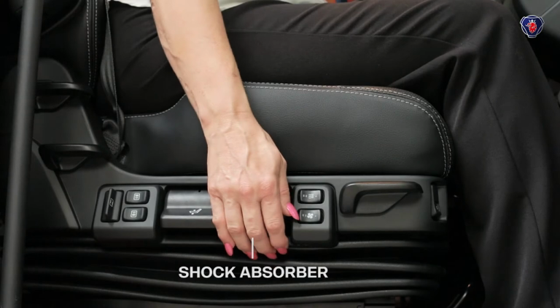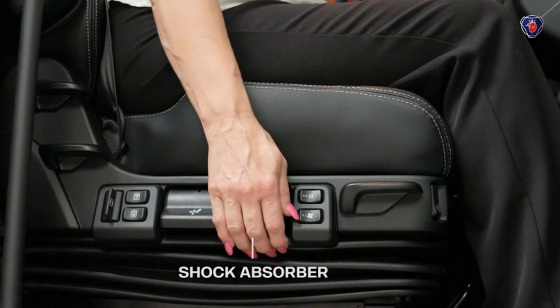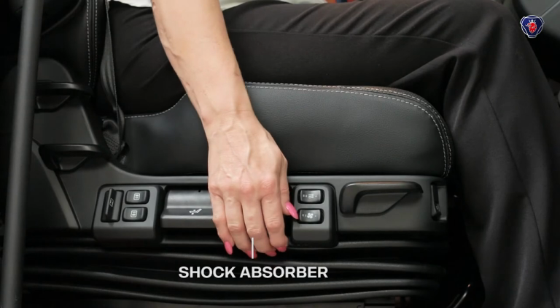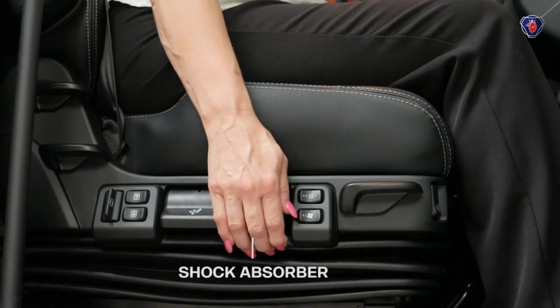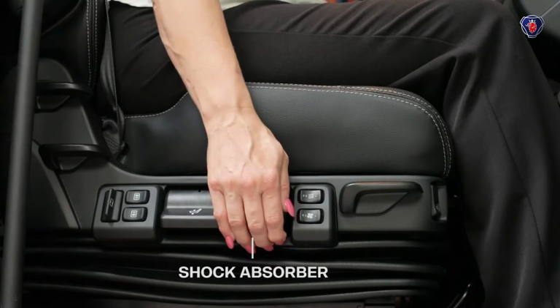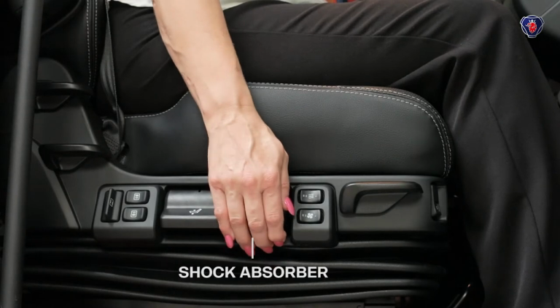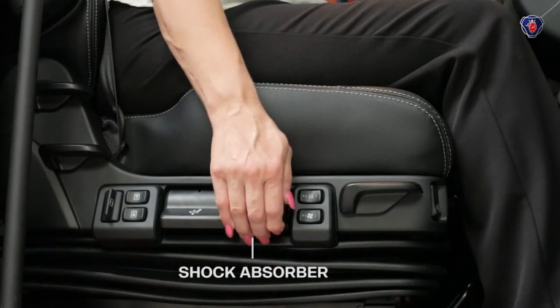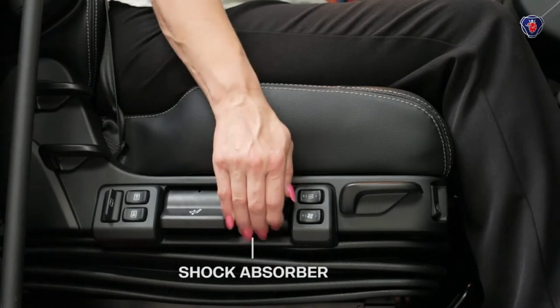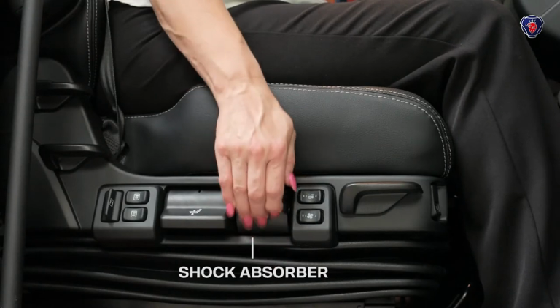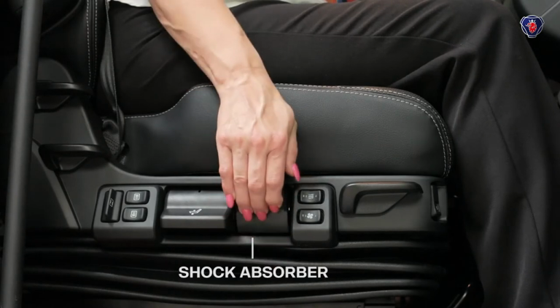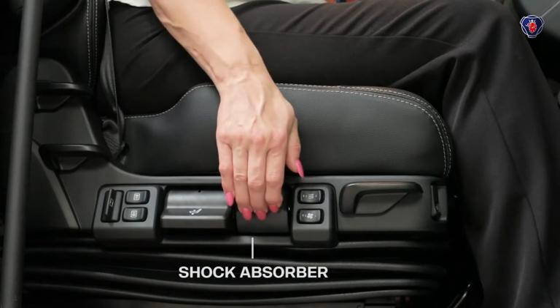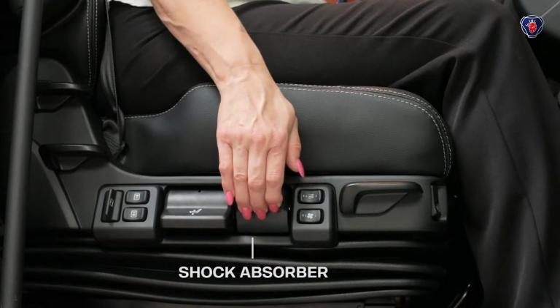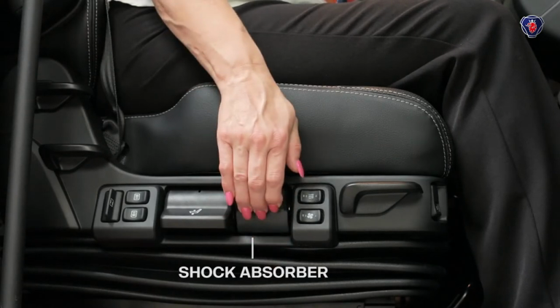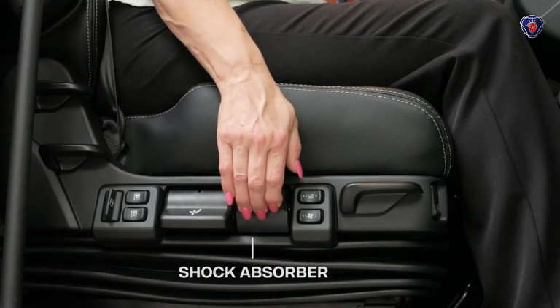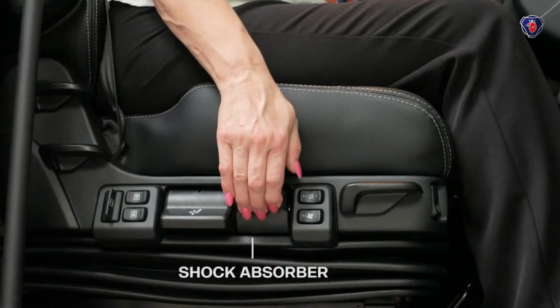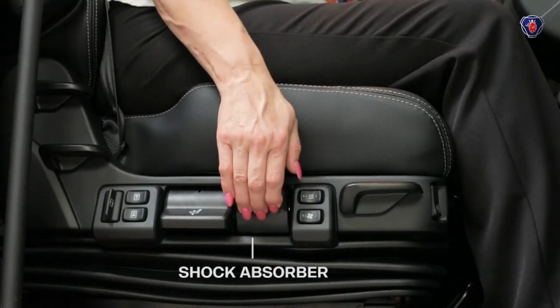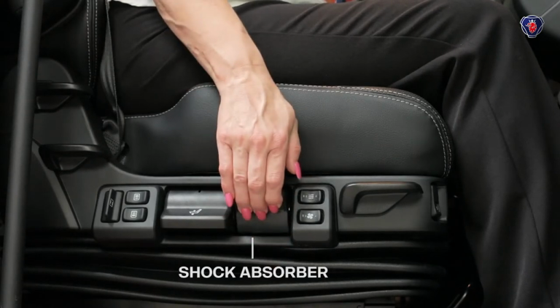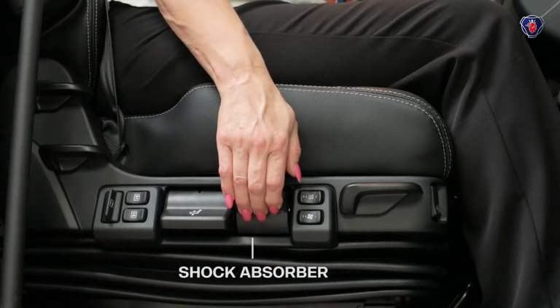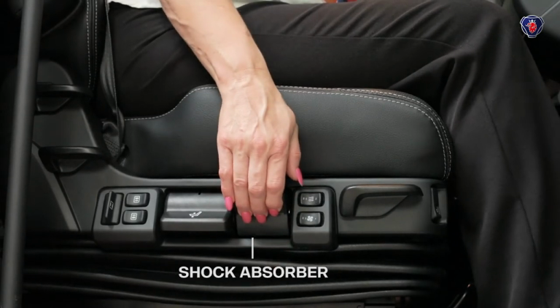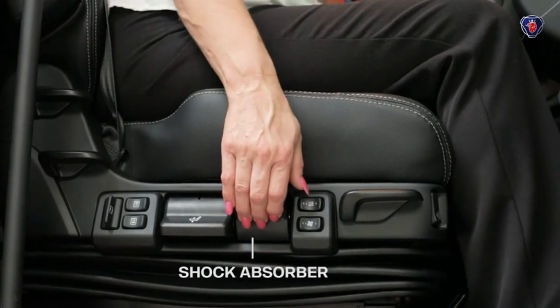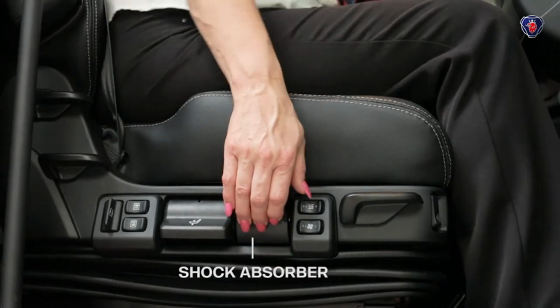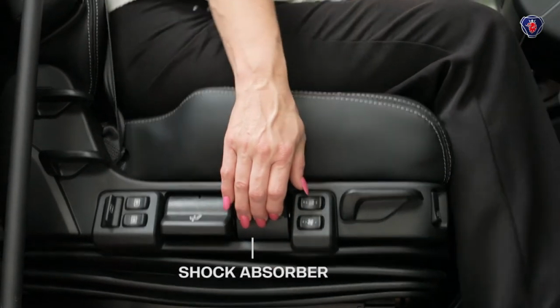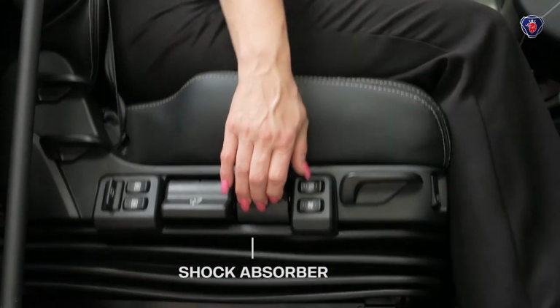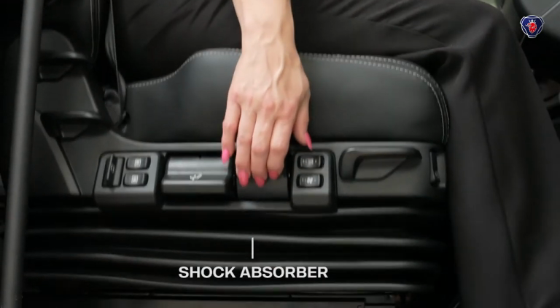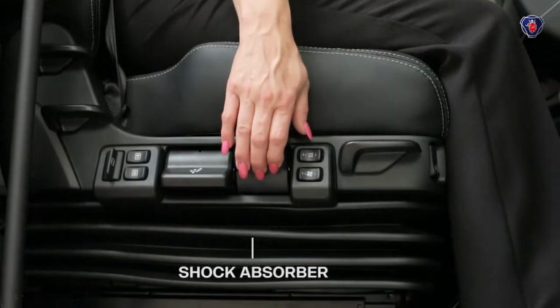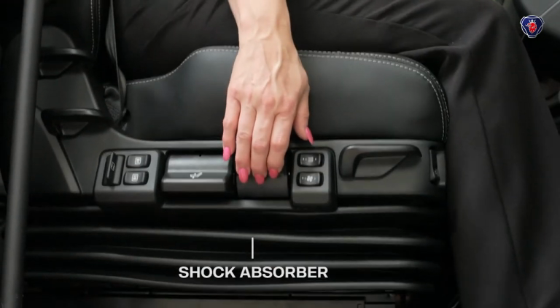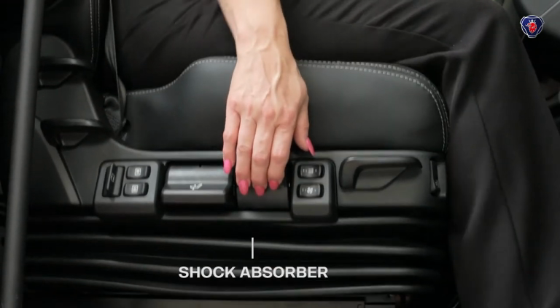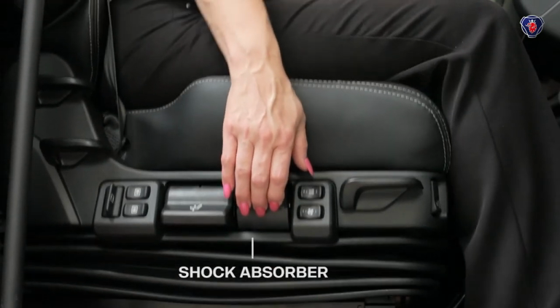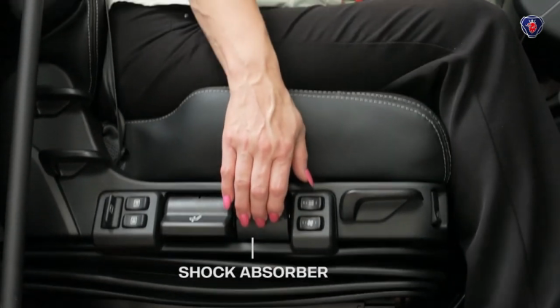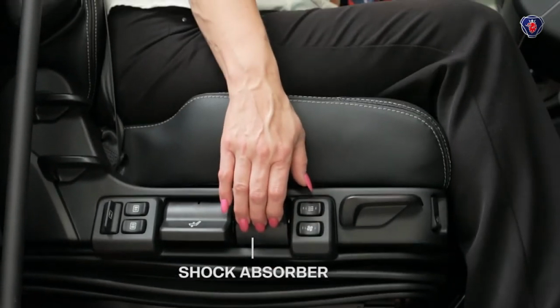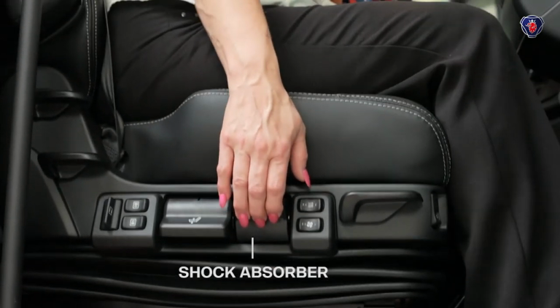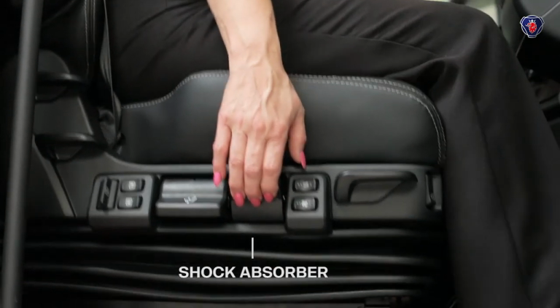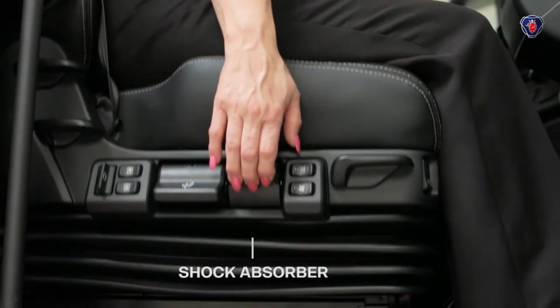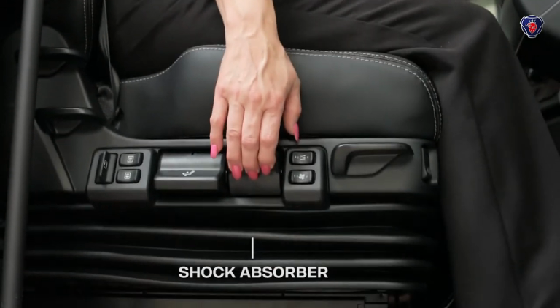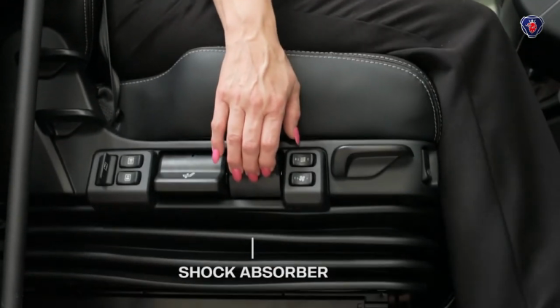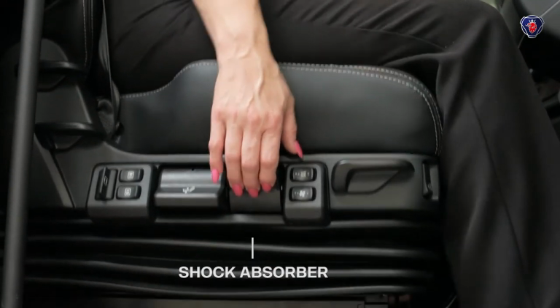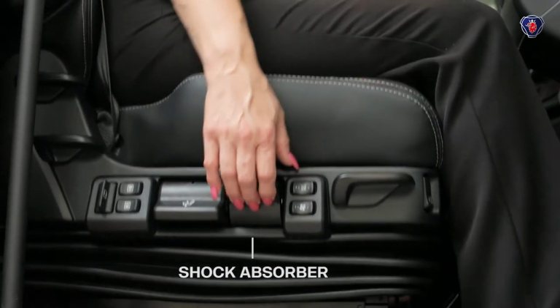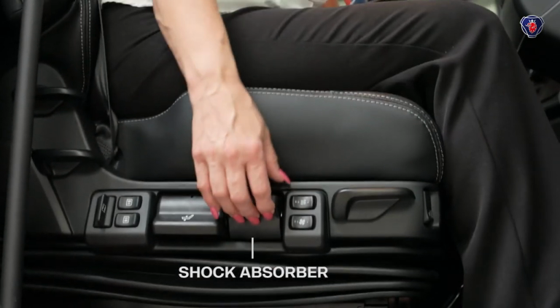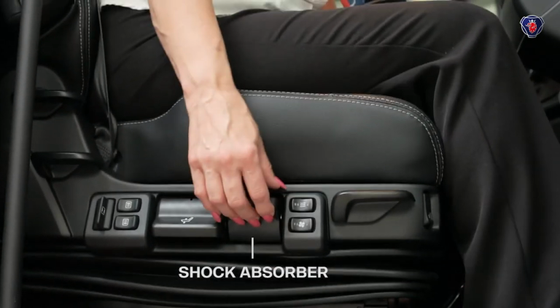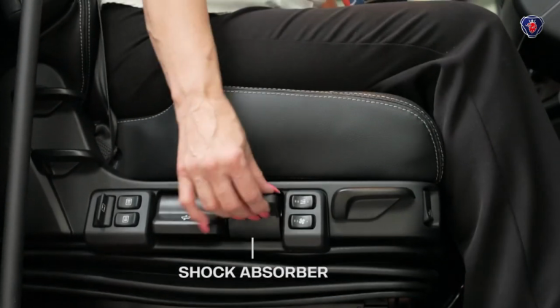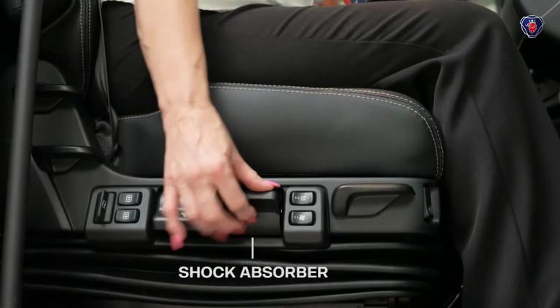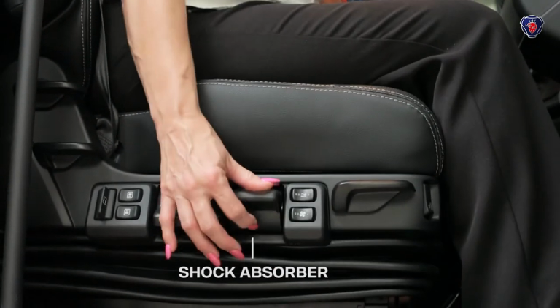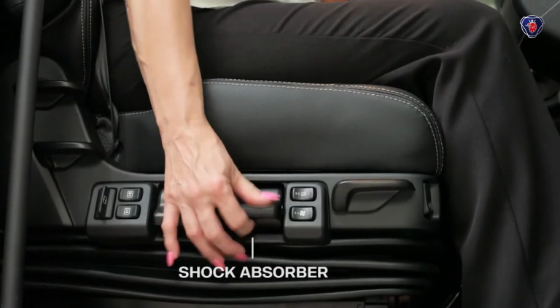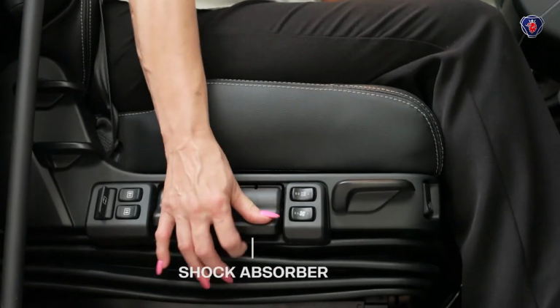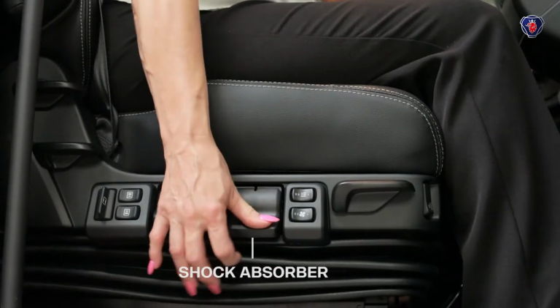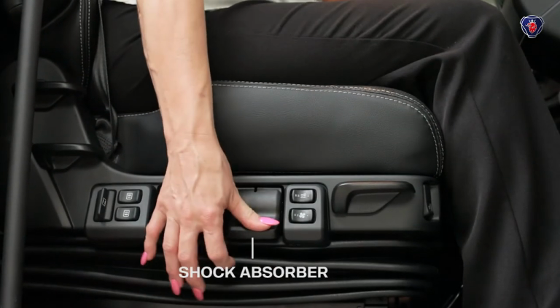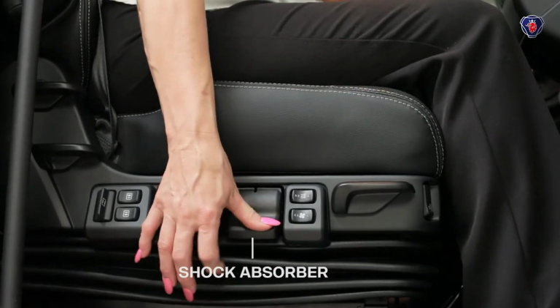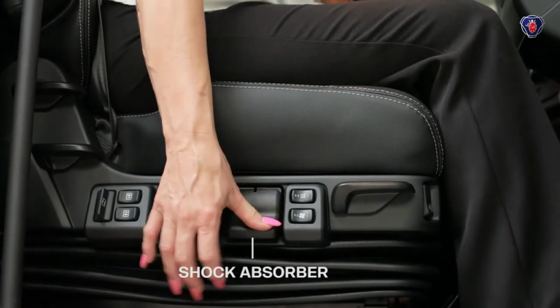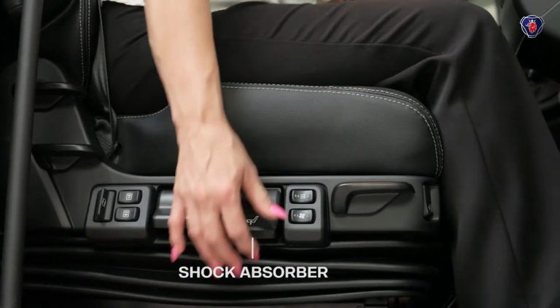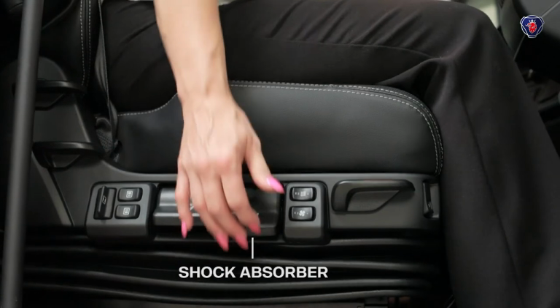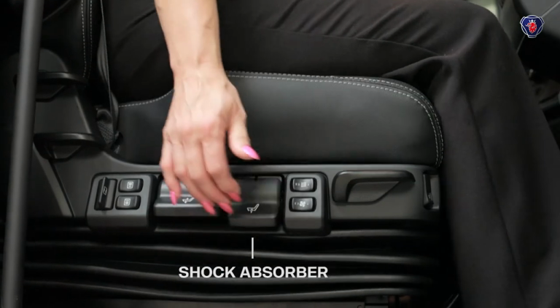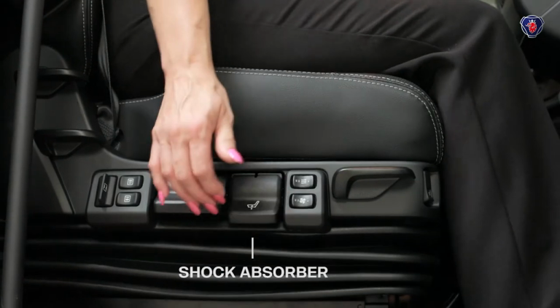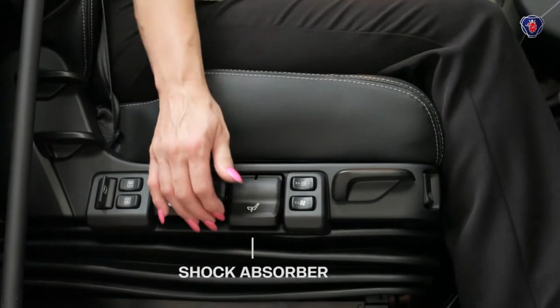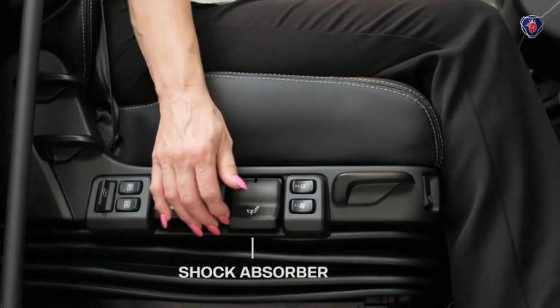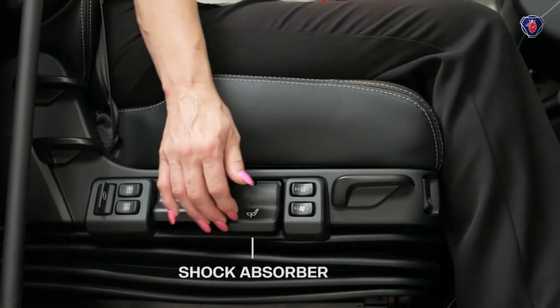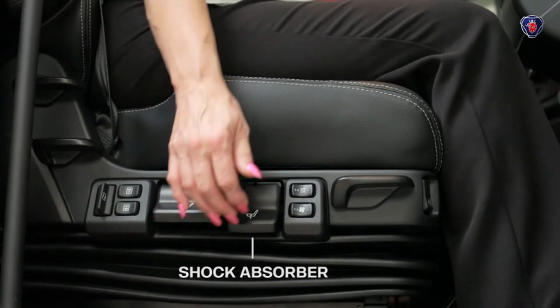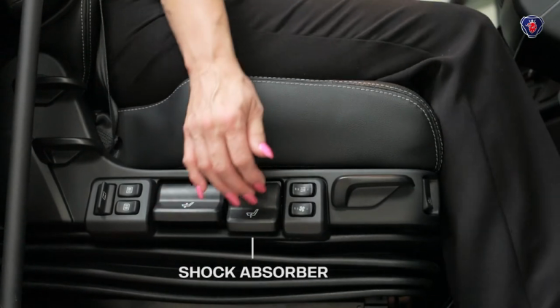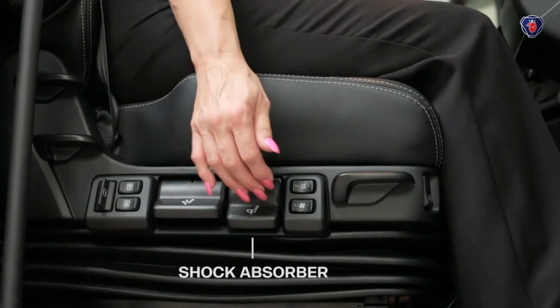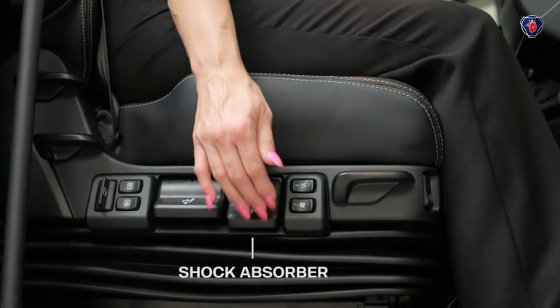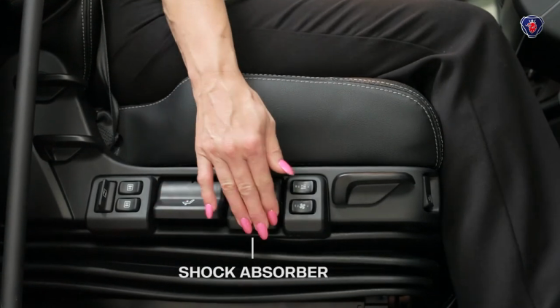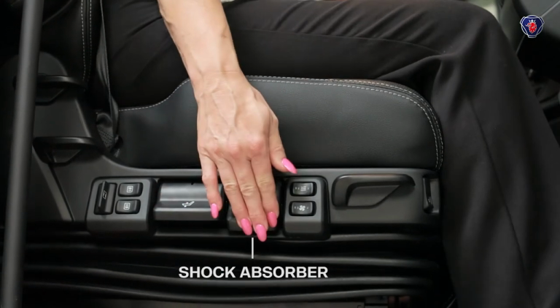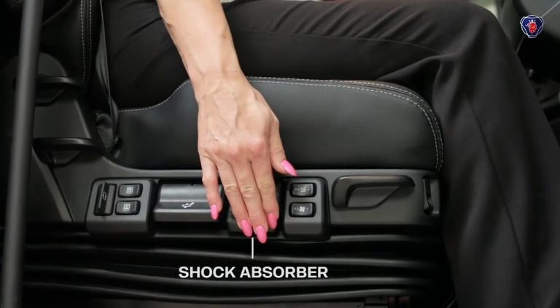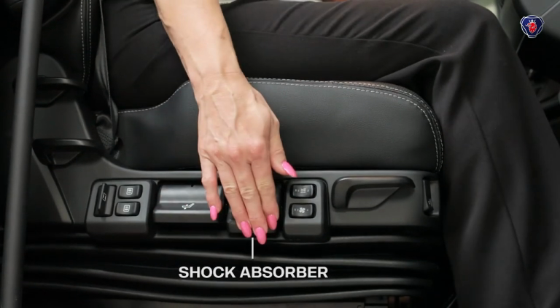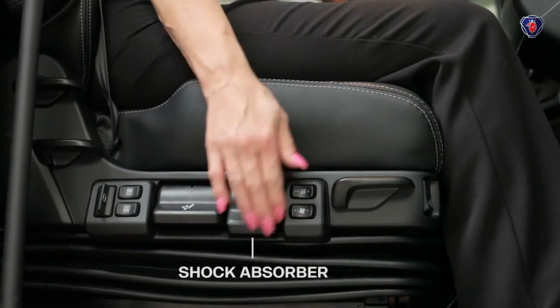Then you can adjust the springiness of the seat. With the switch at the top it's really soft; at the bottom it's really firm.